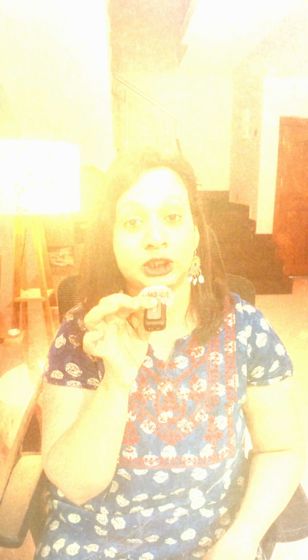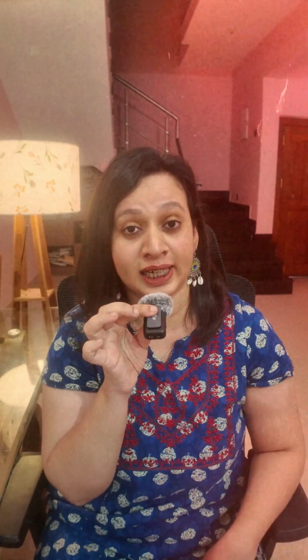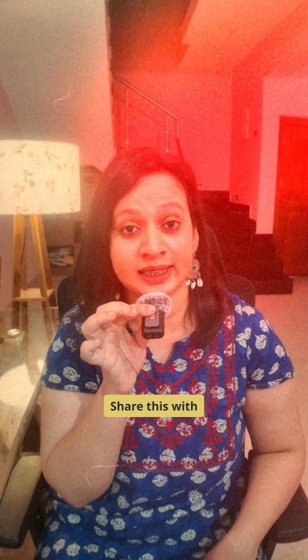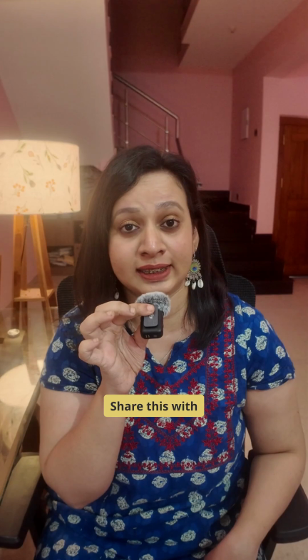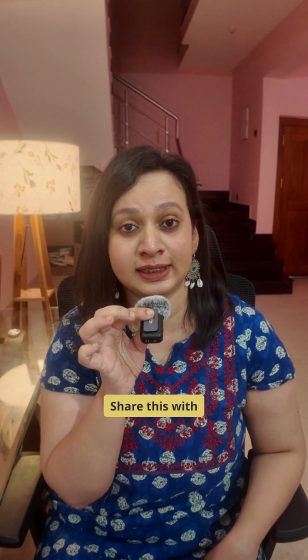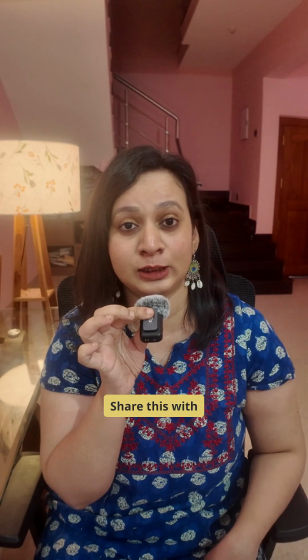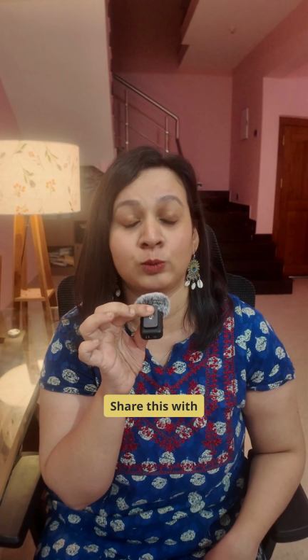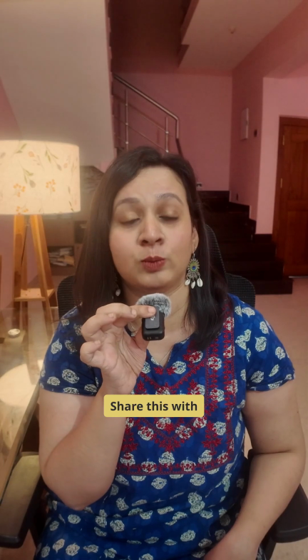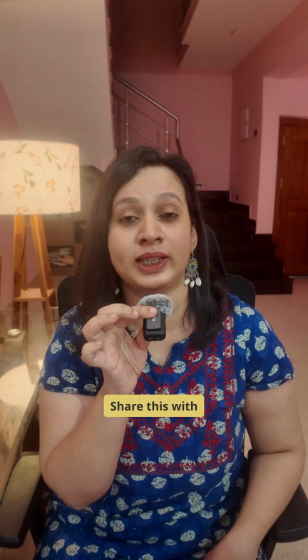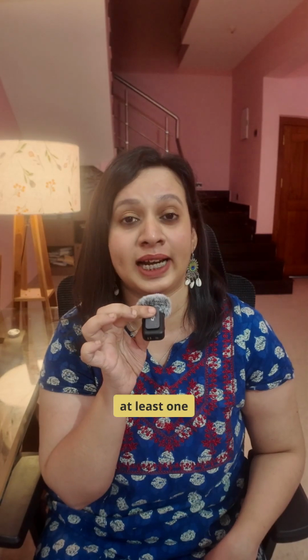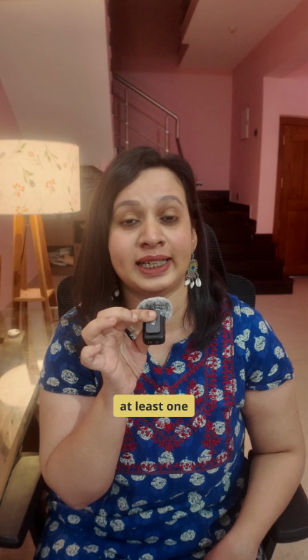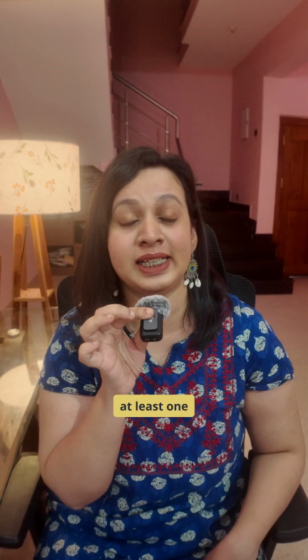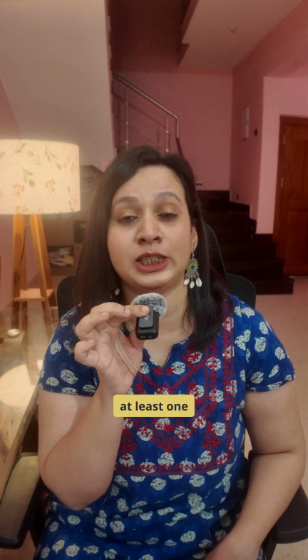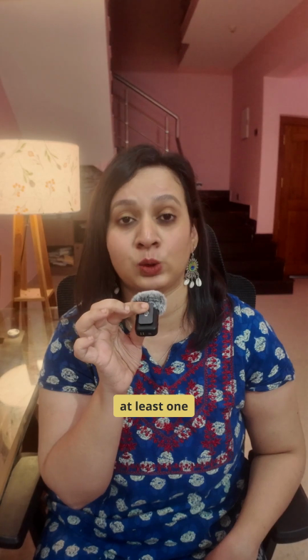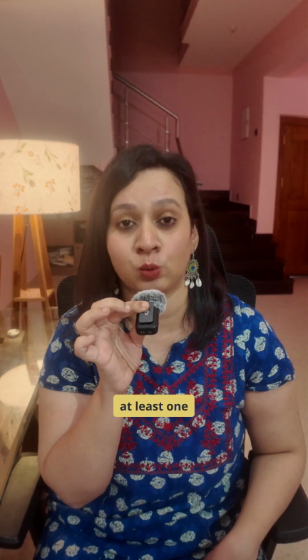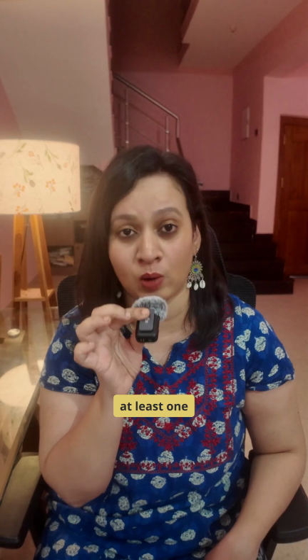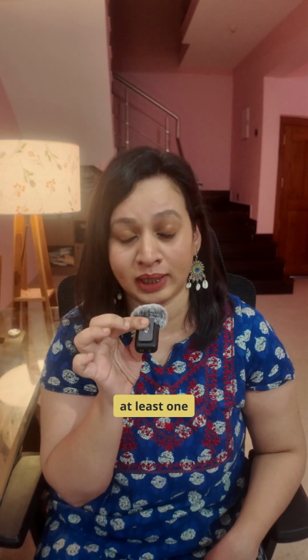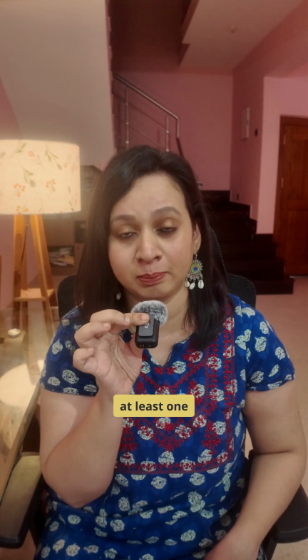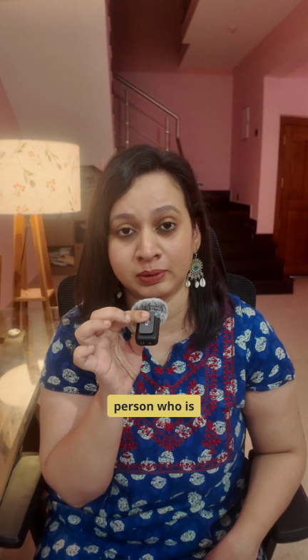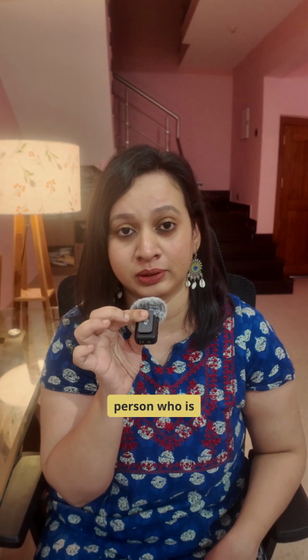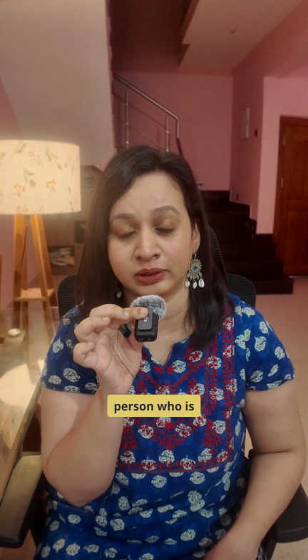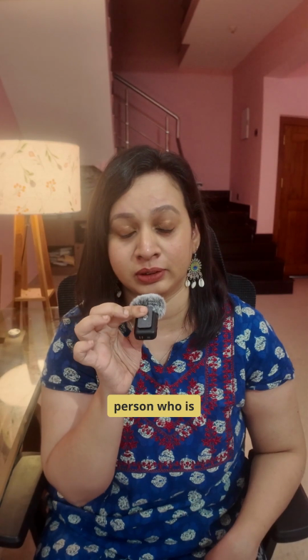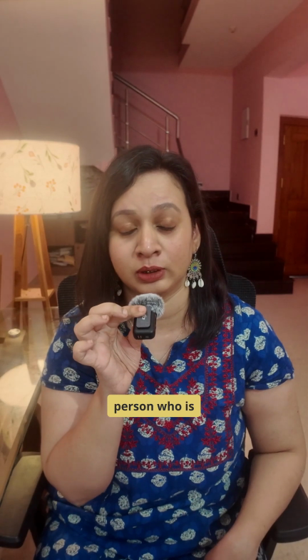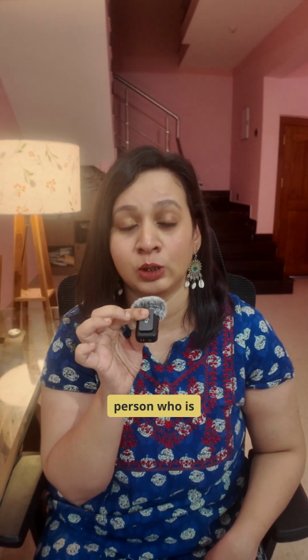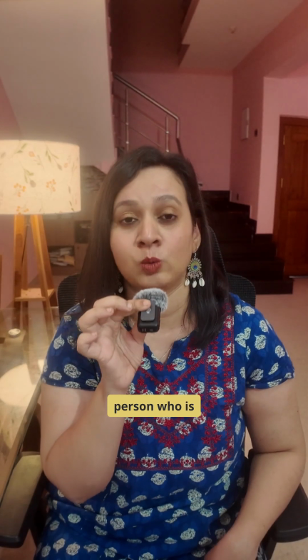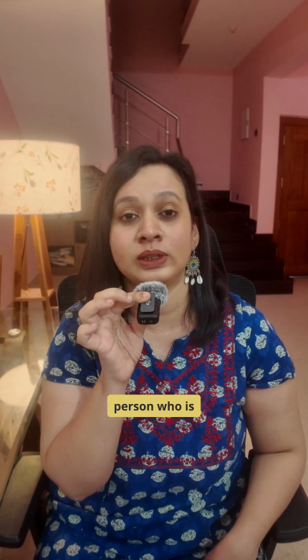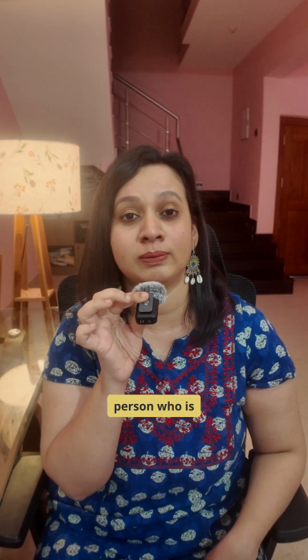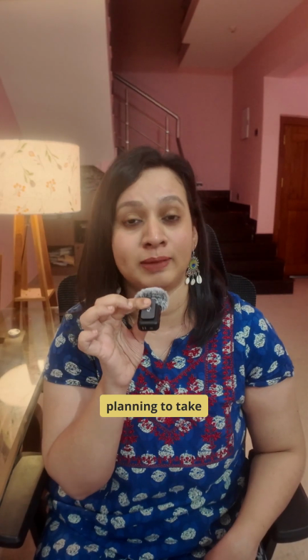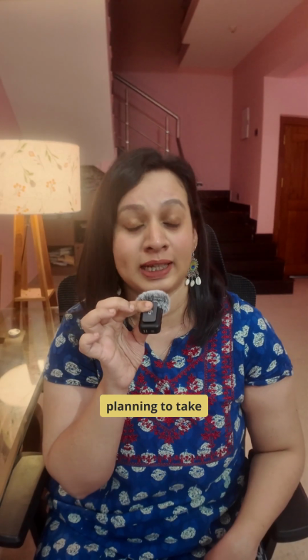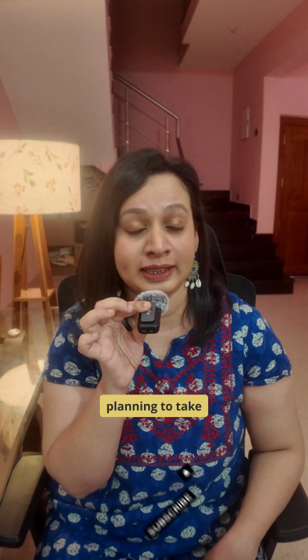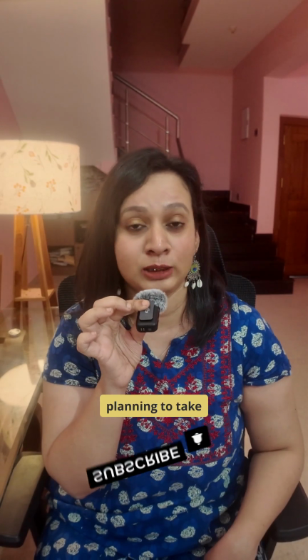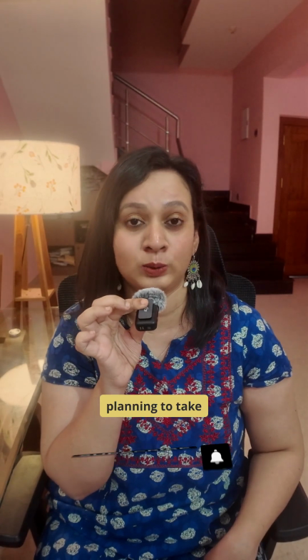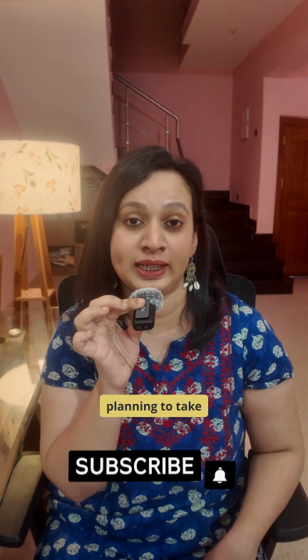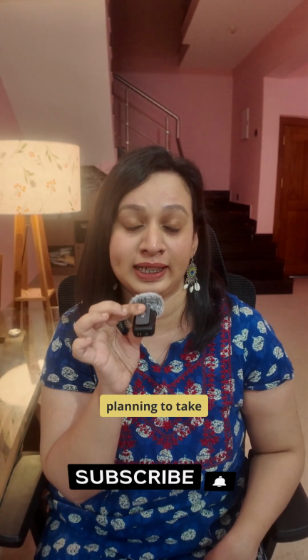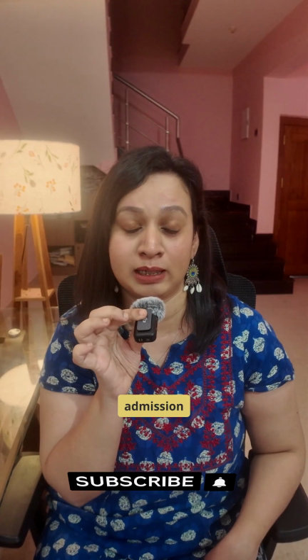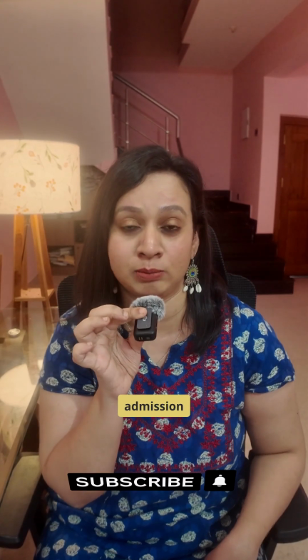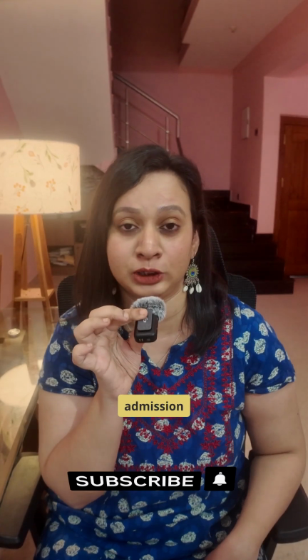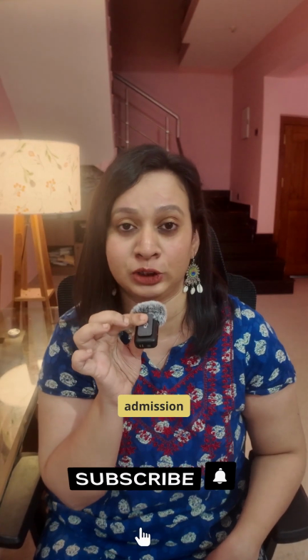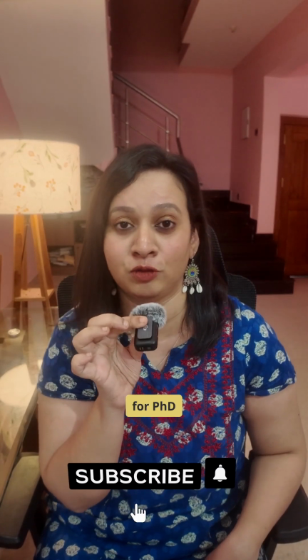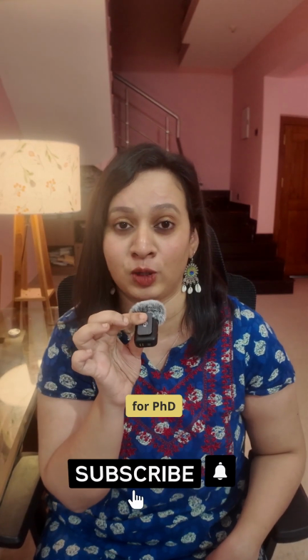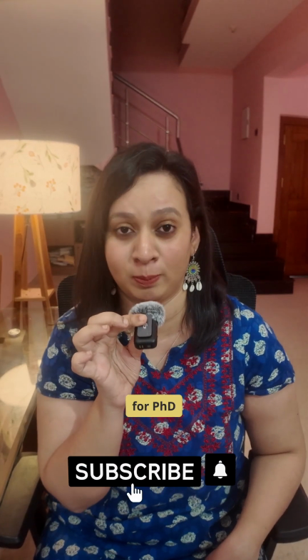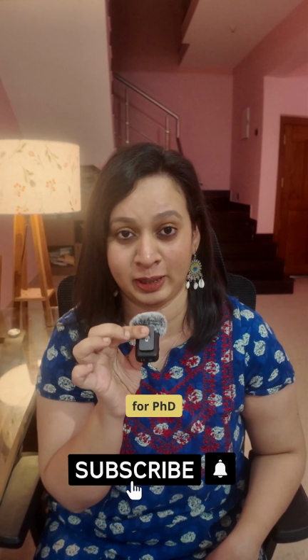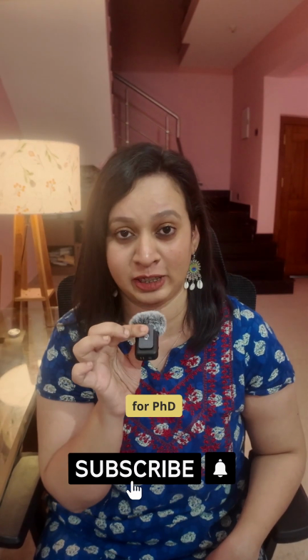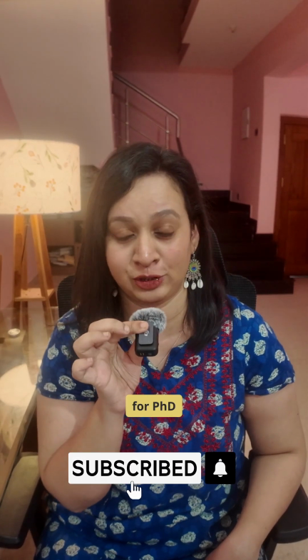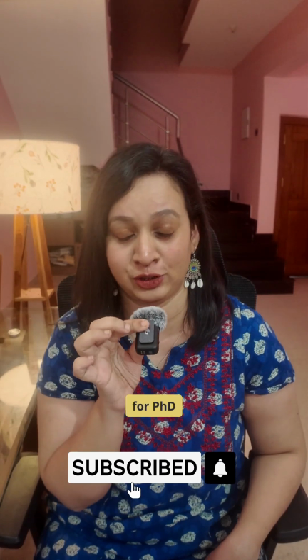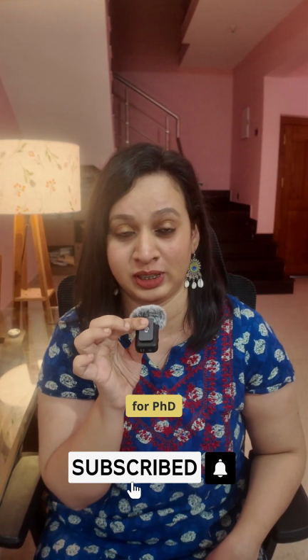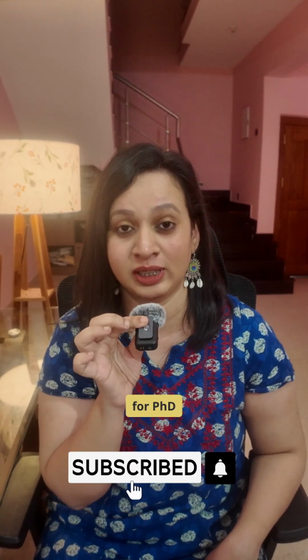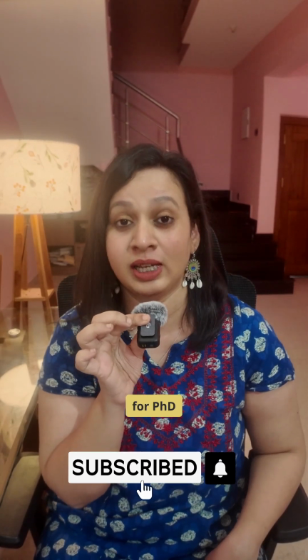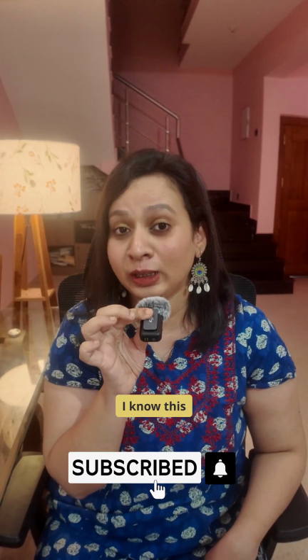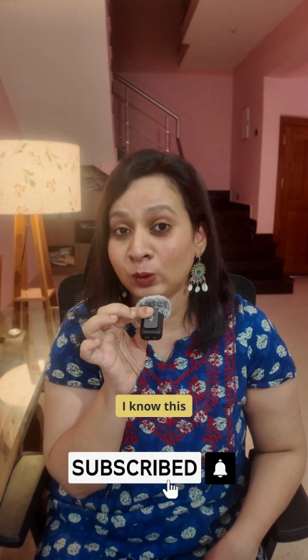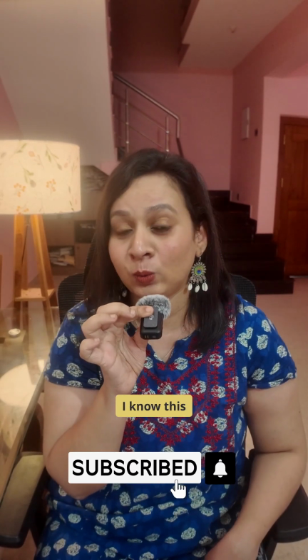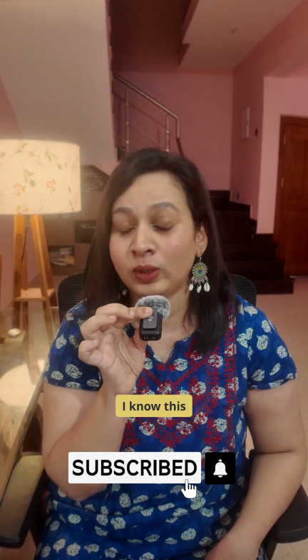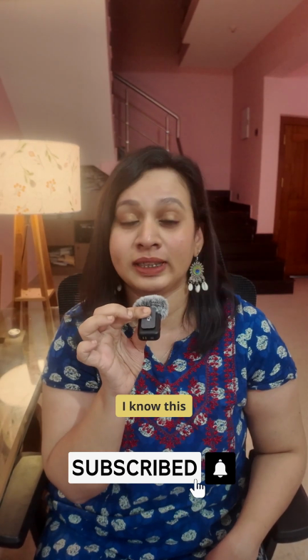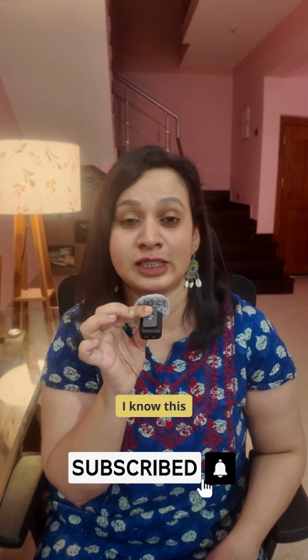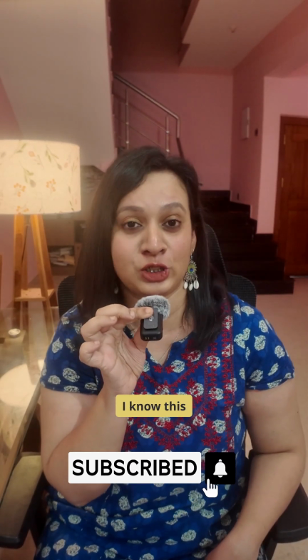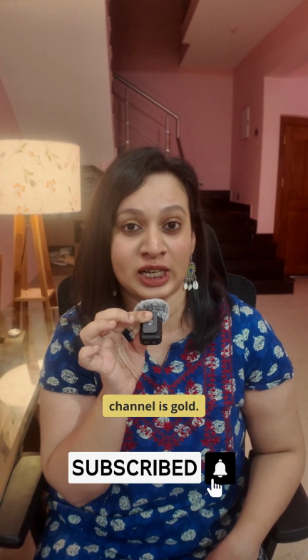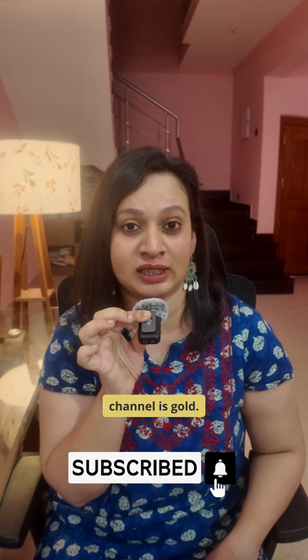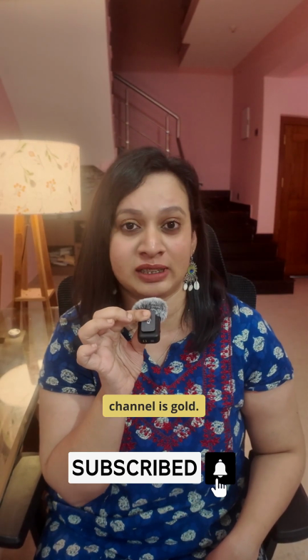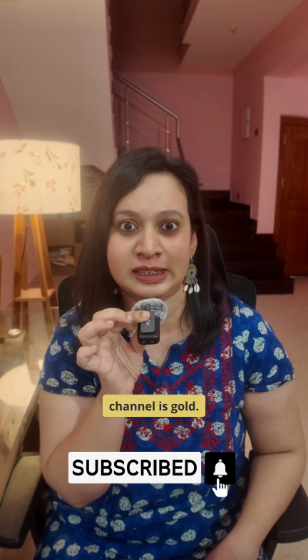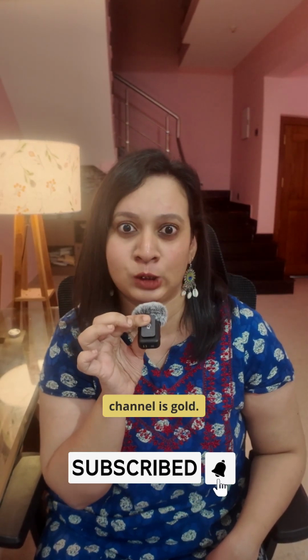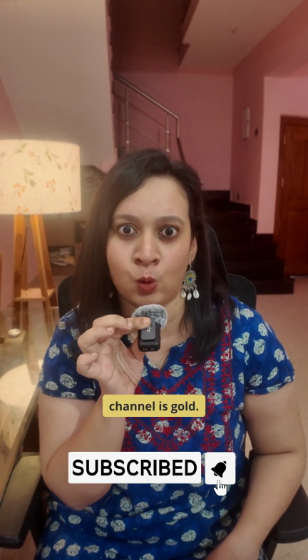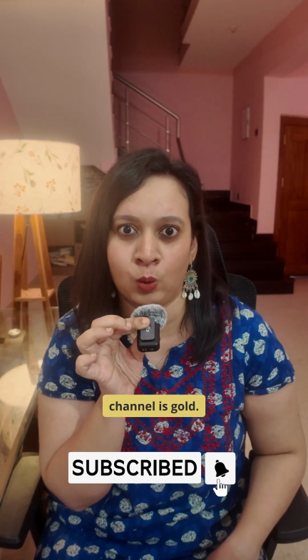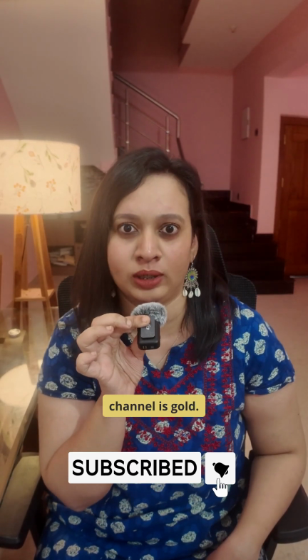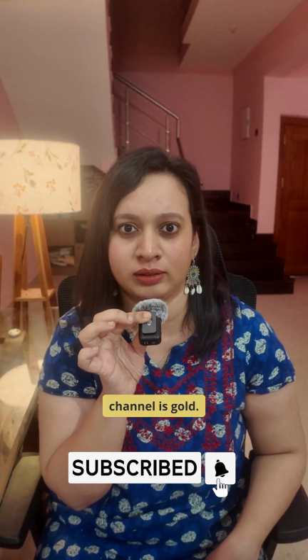Share this with at least one person who is planning to take admission for a PhD. I know this channel is gold.